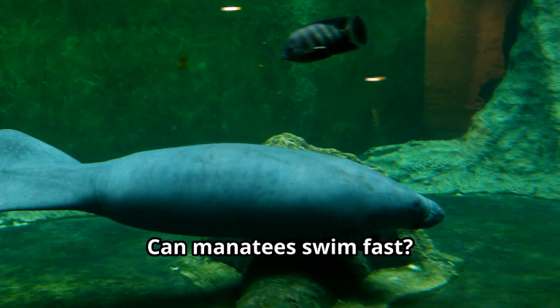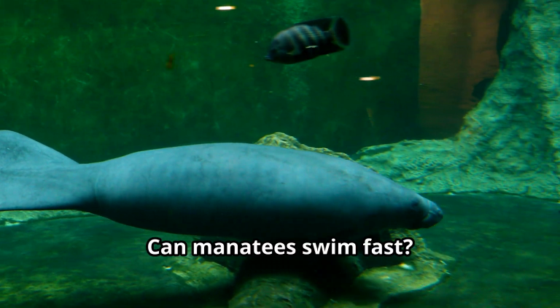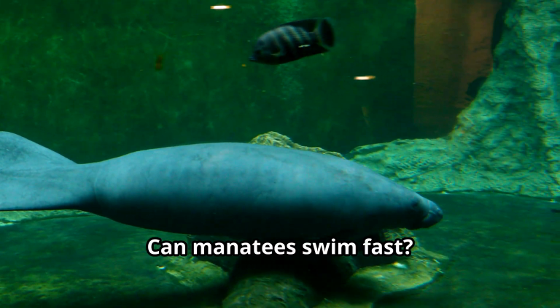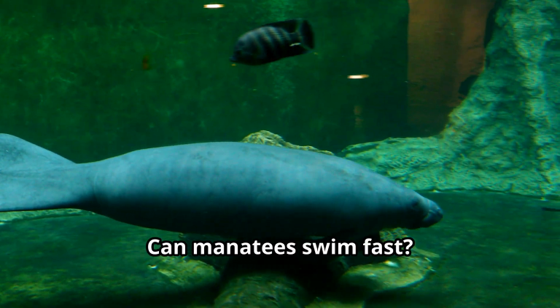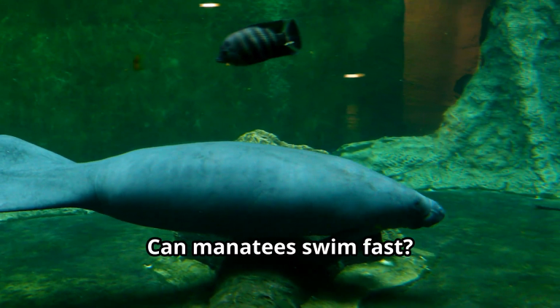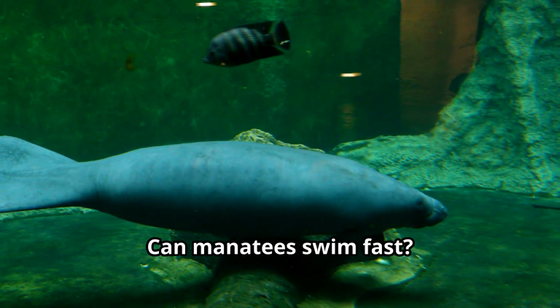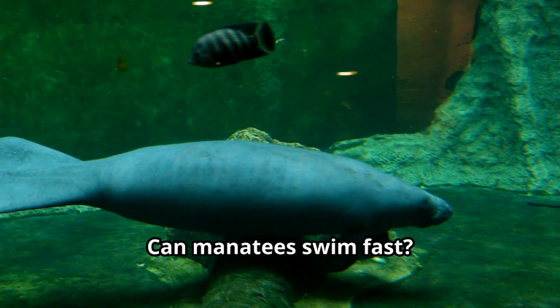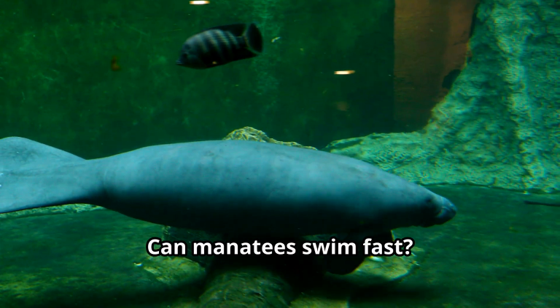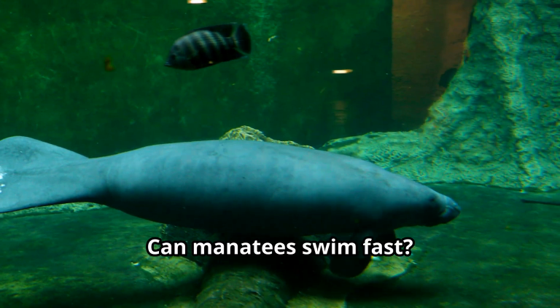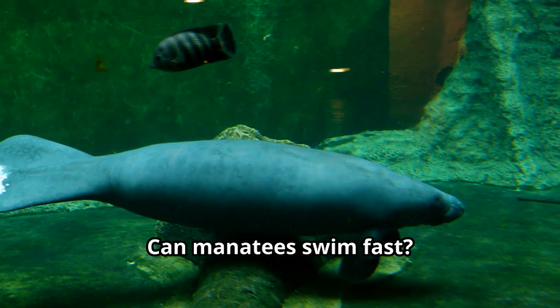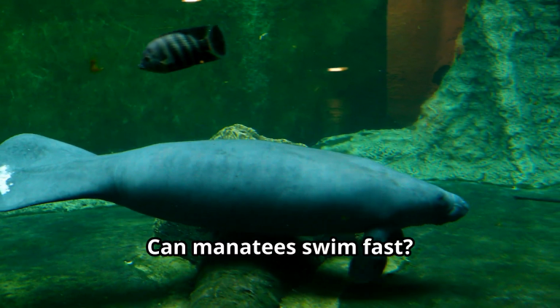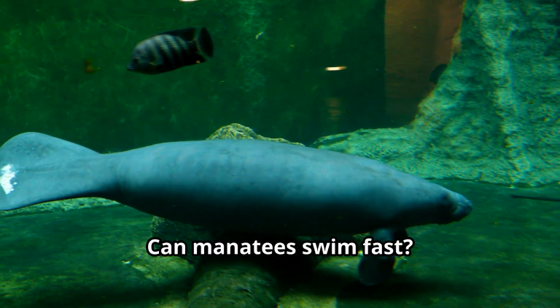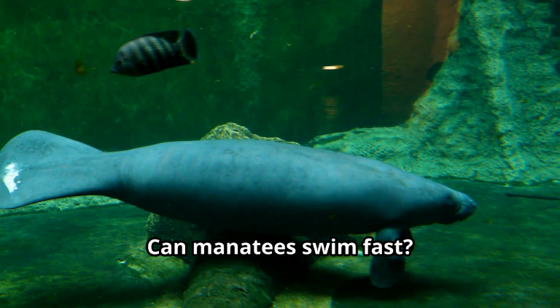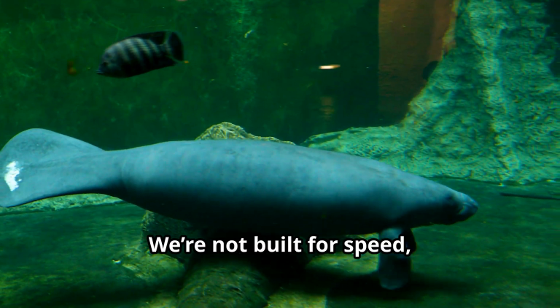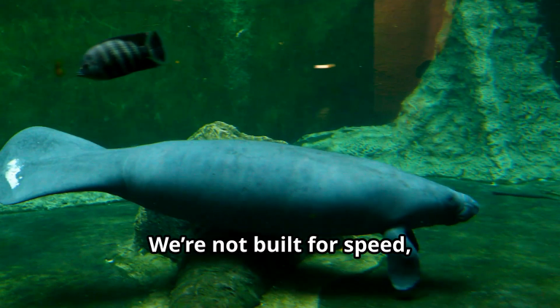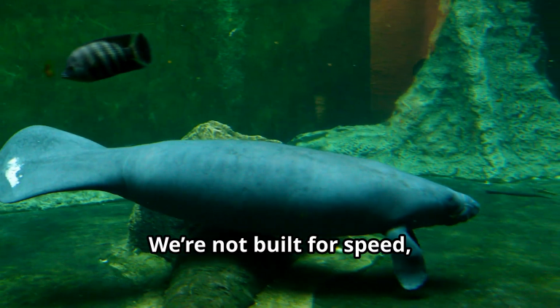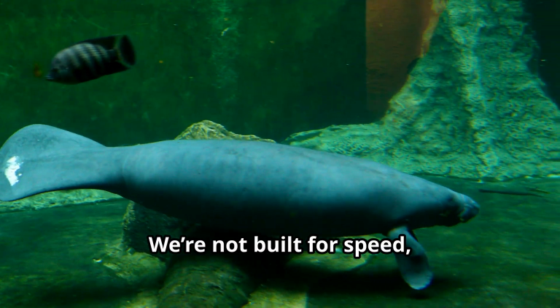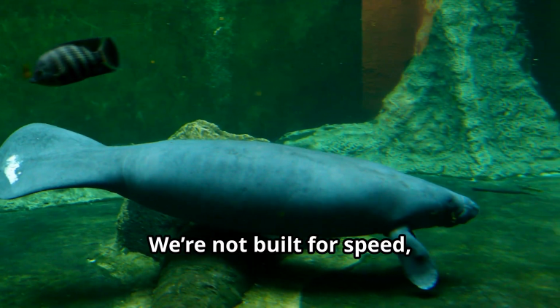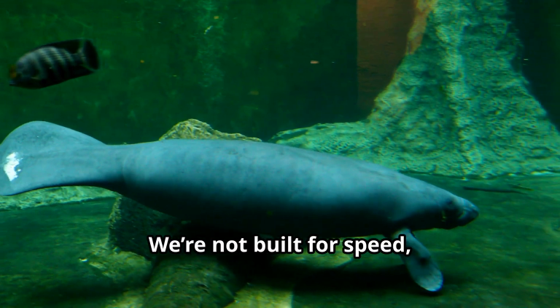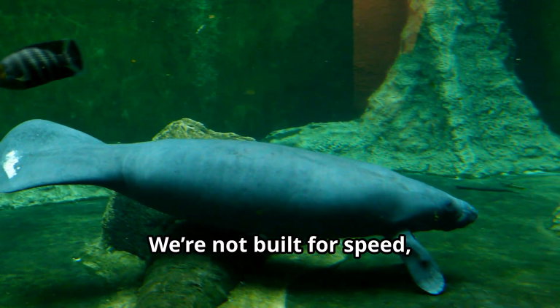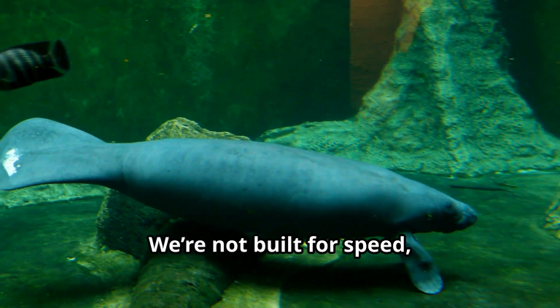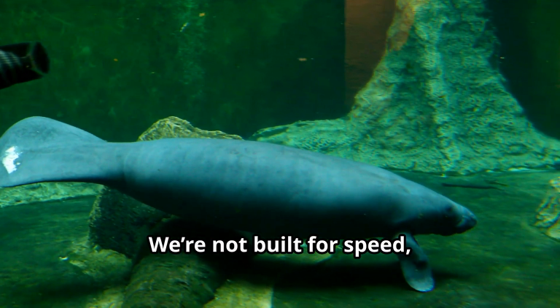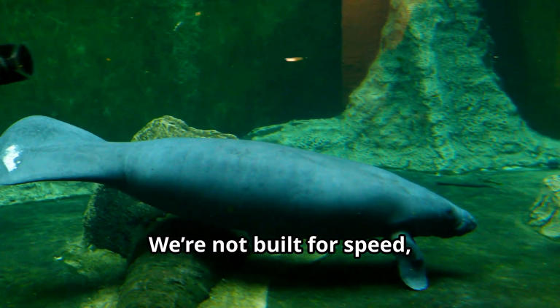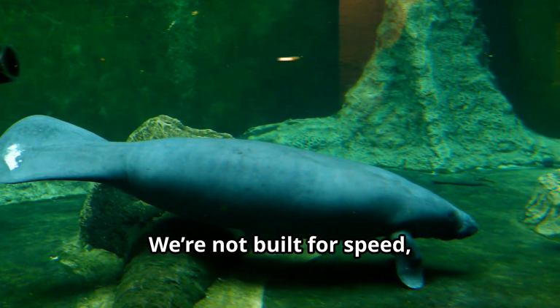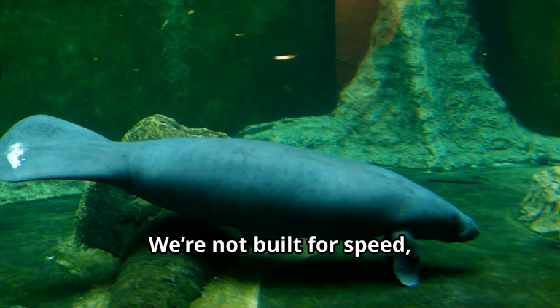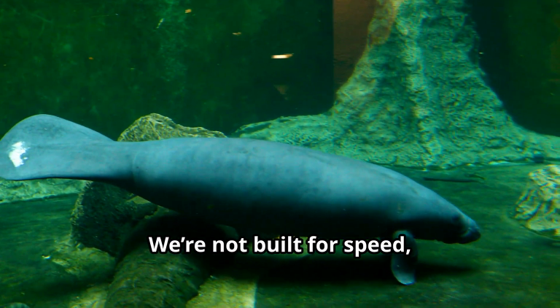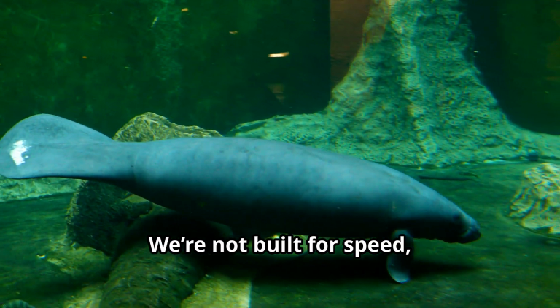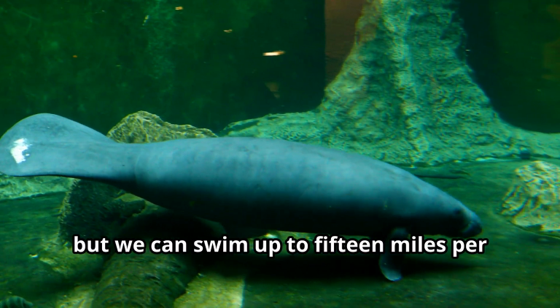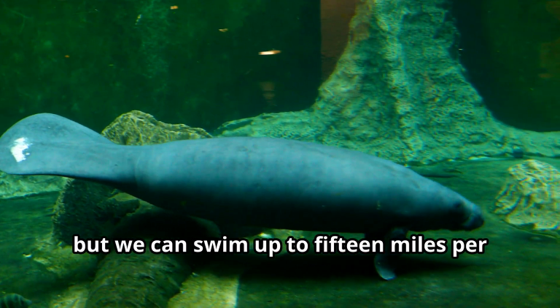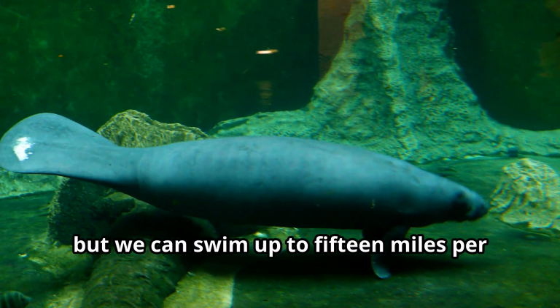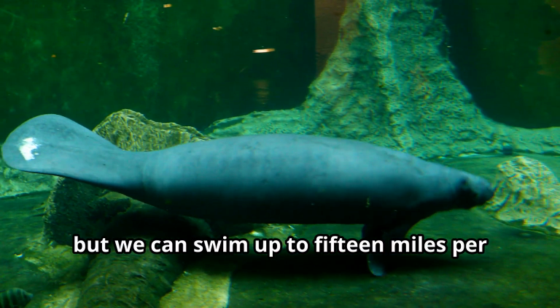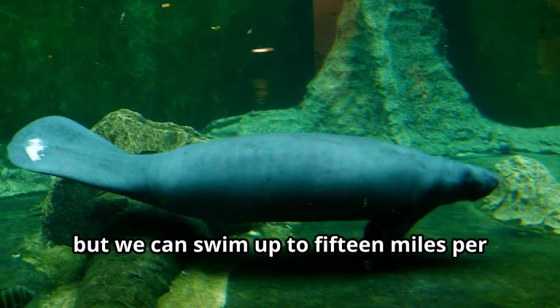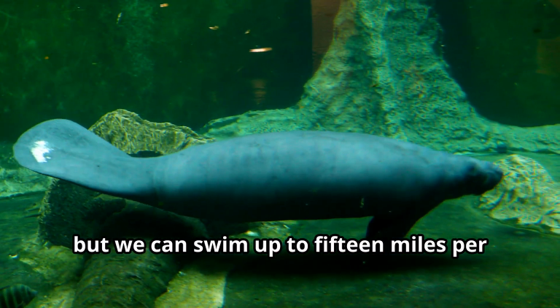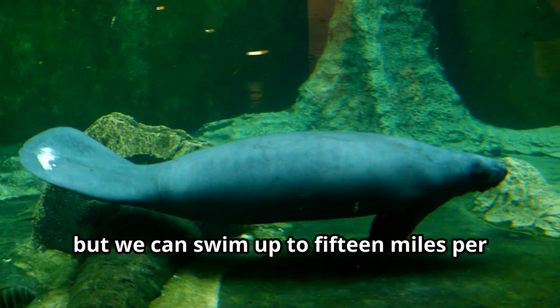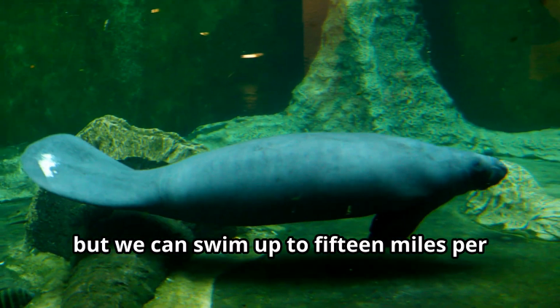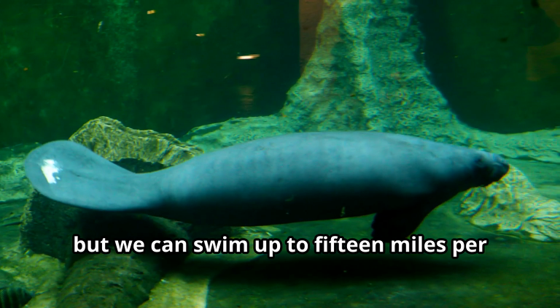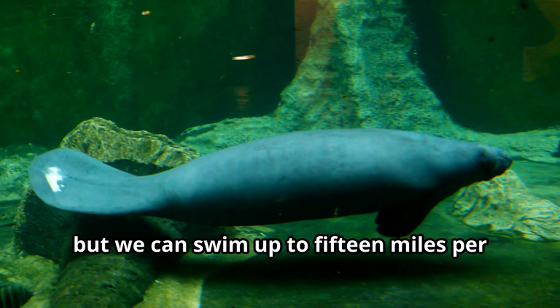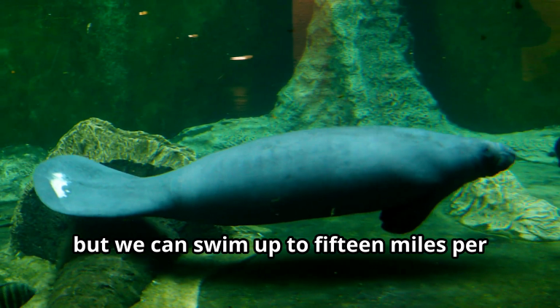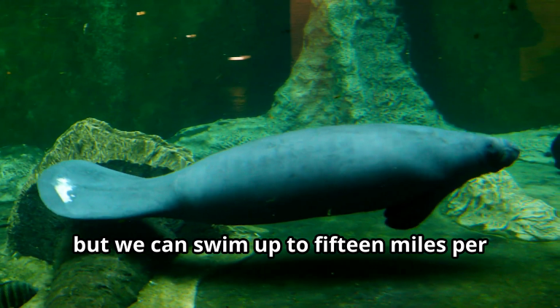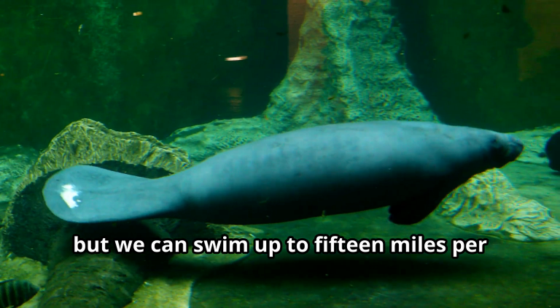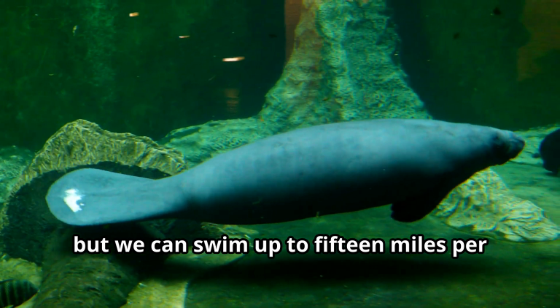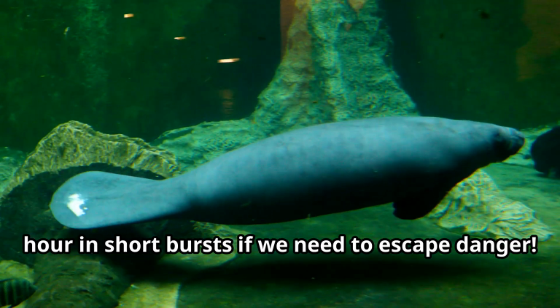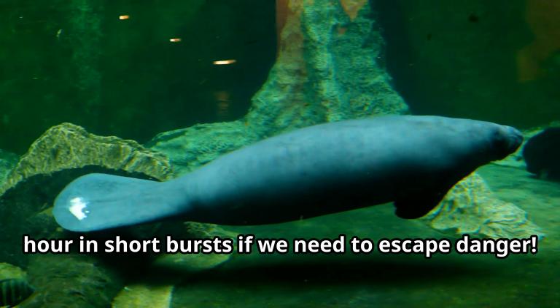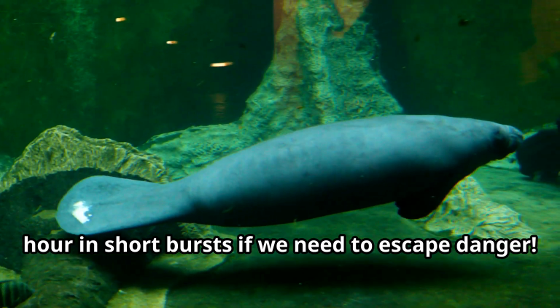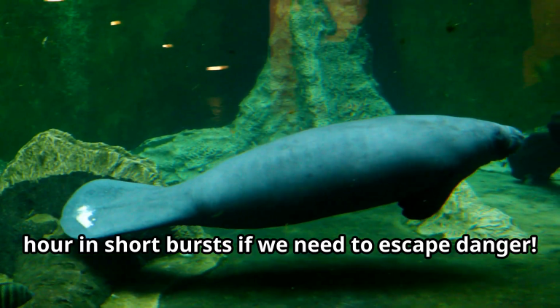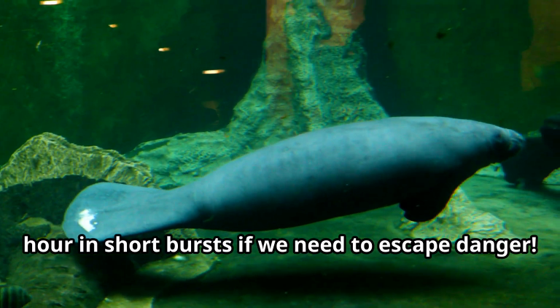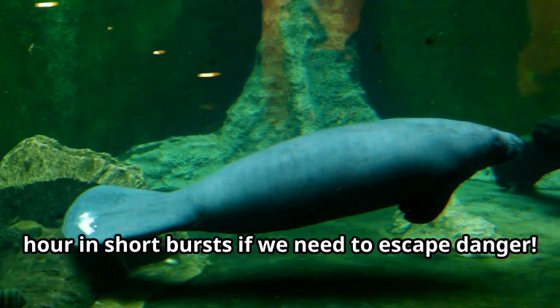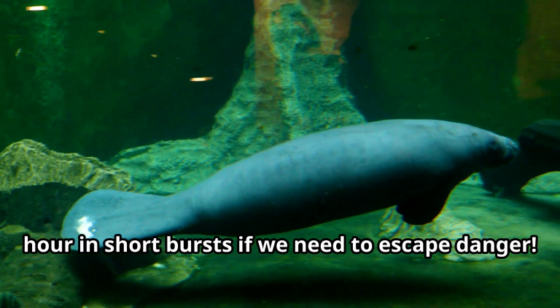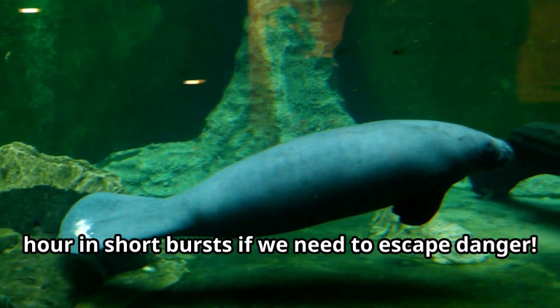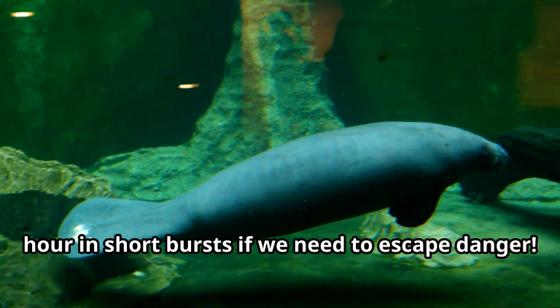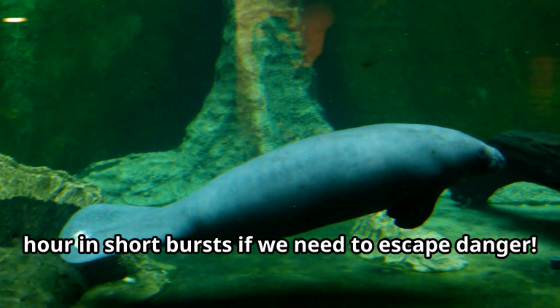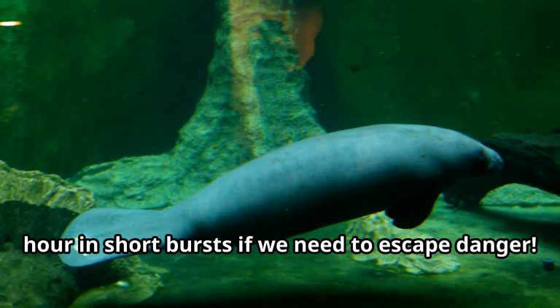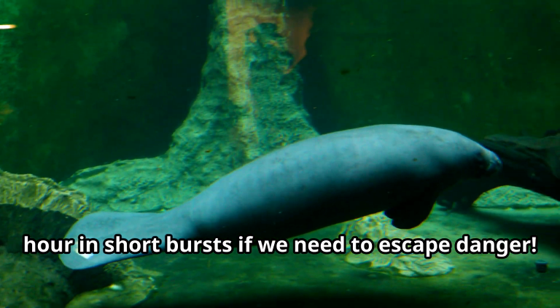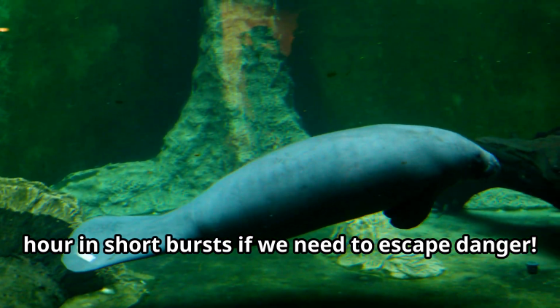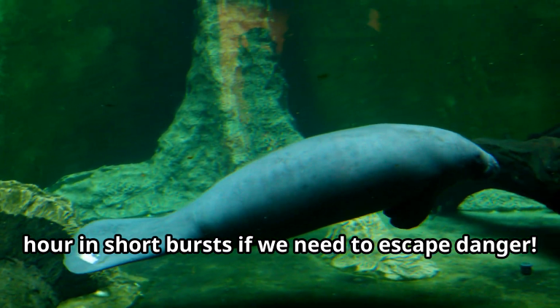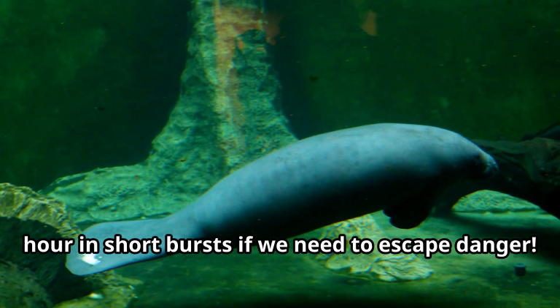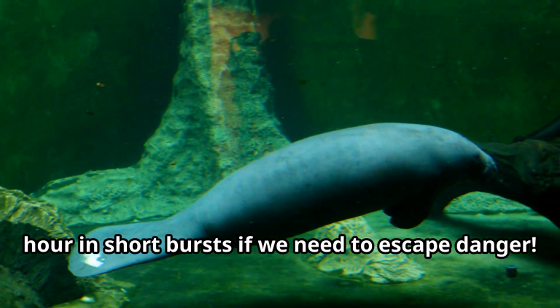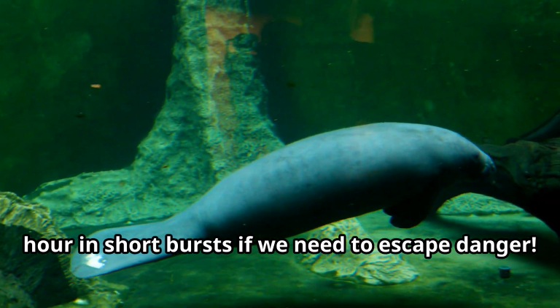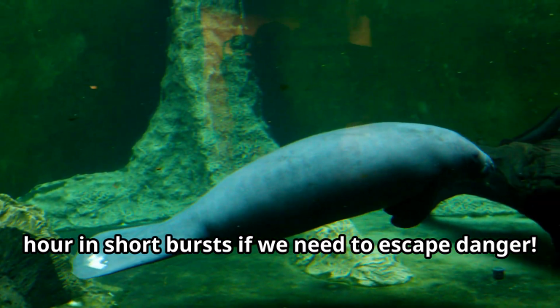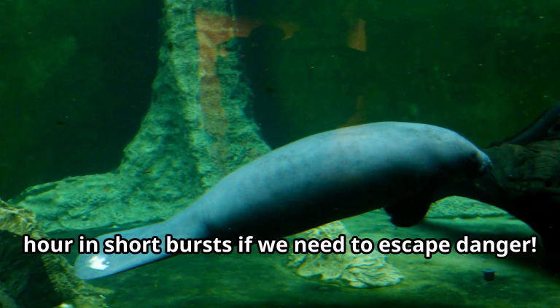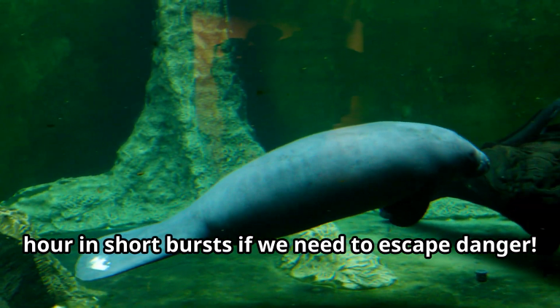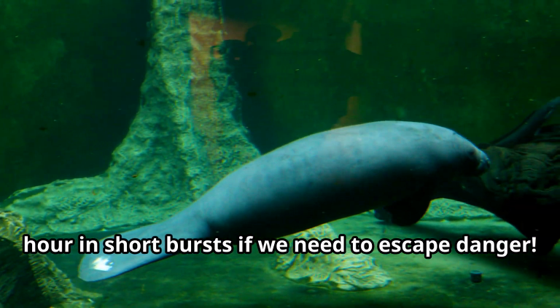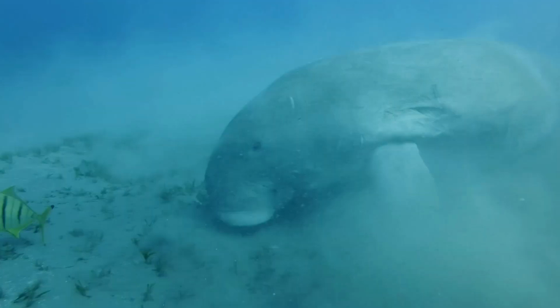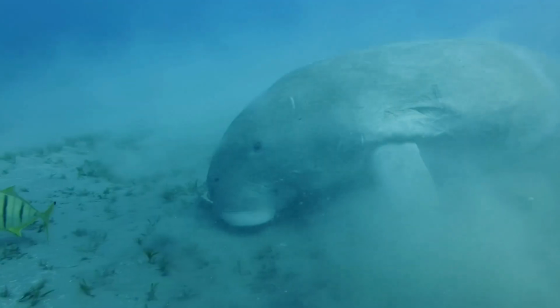Can manatees swim fast? We're not built for speed, but we can swim up to 15 miles per hour in short bursts if we need to escape danger.